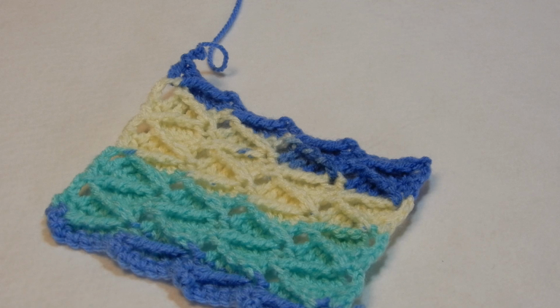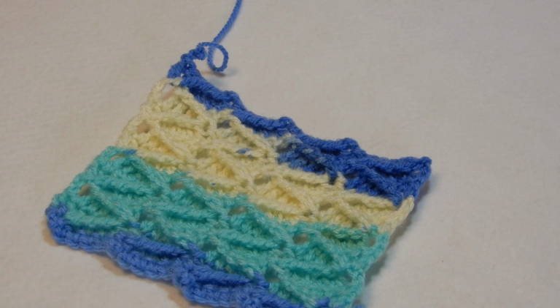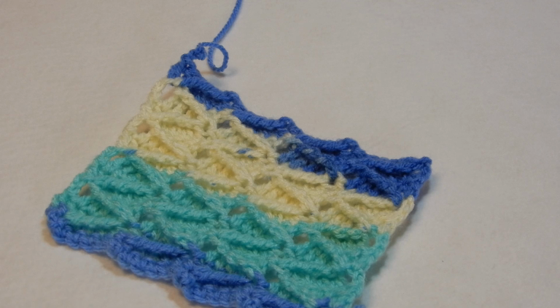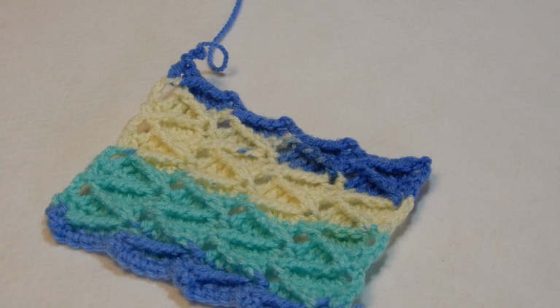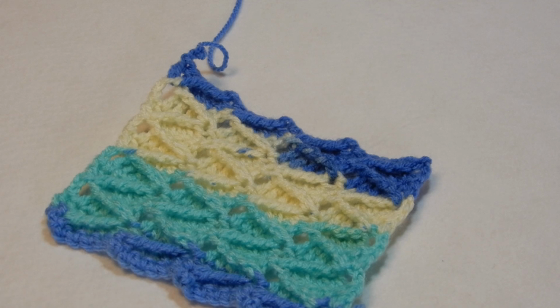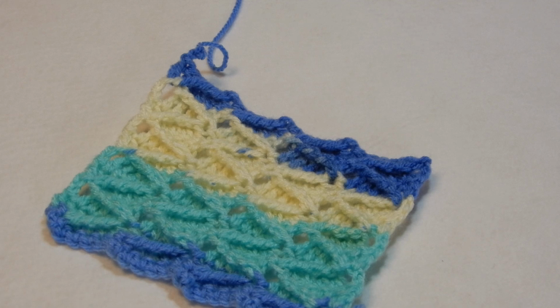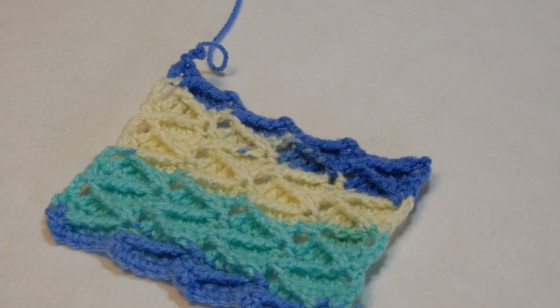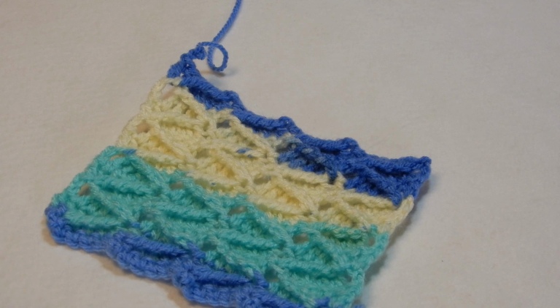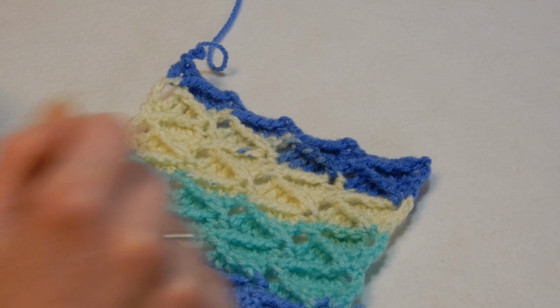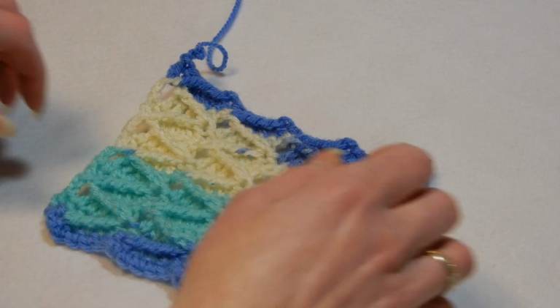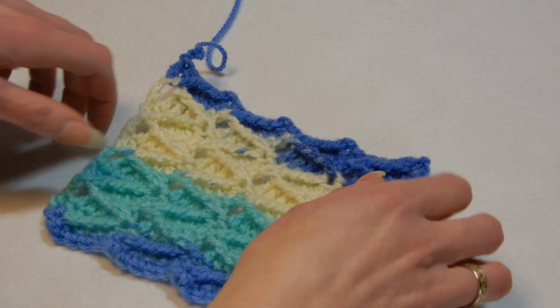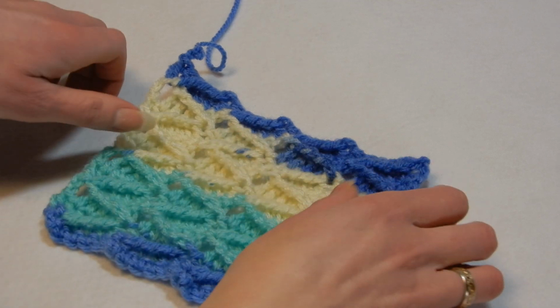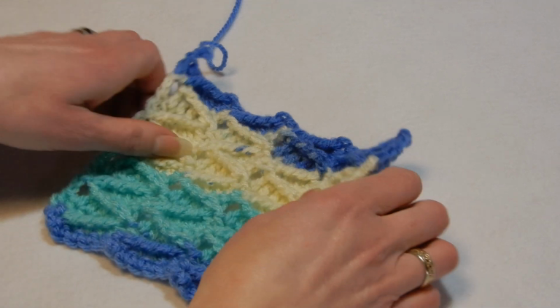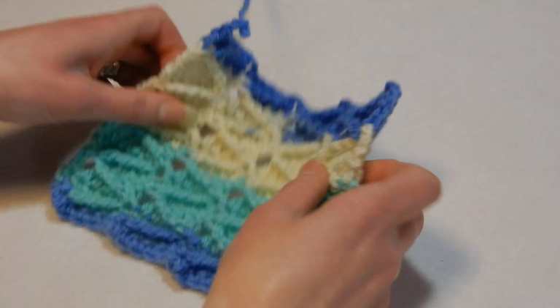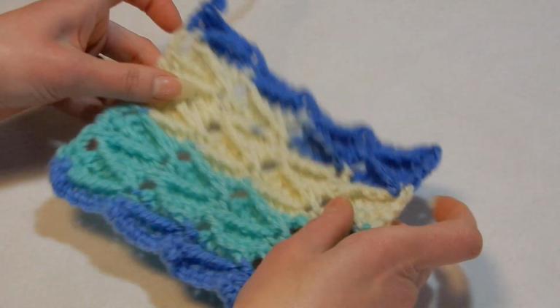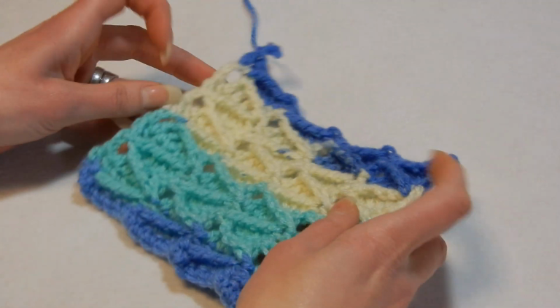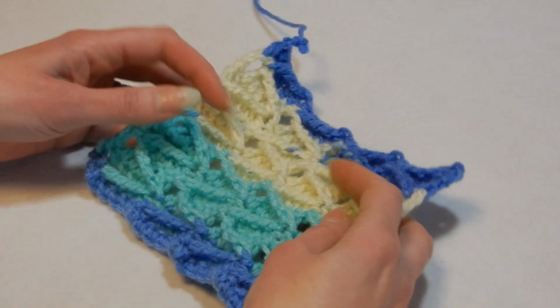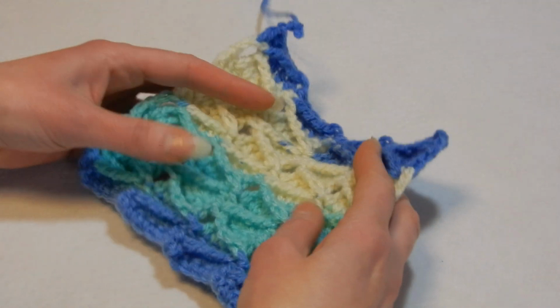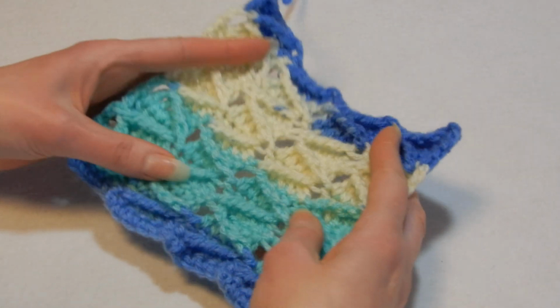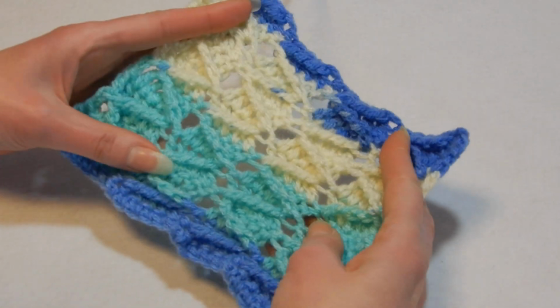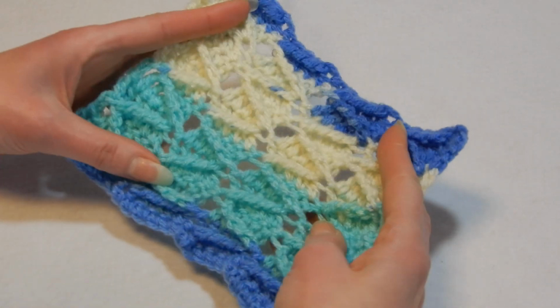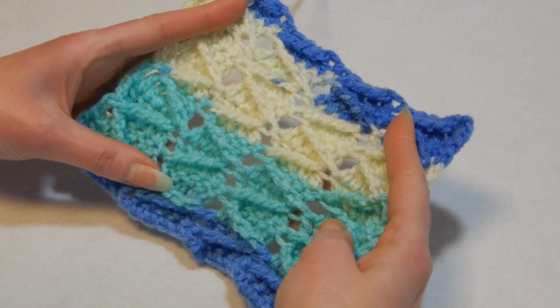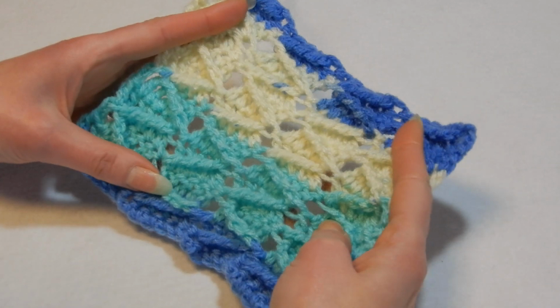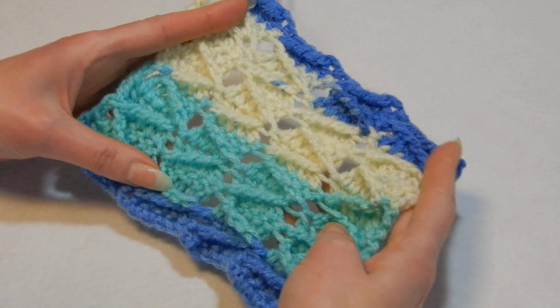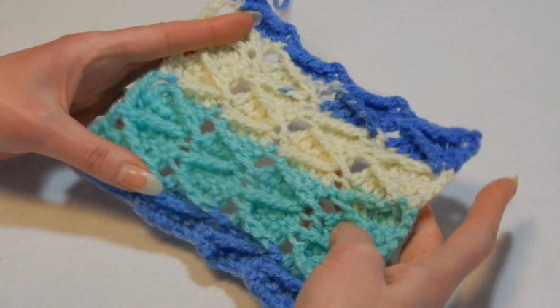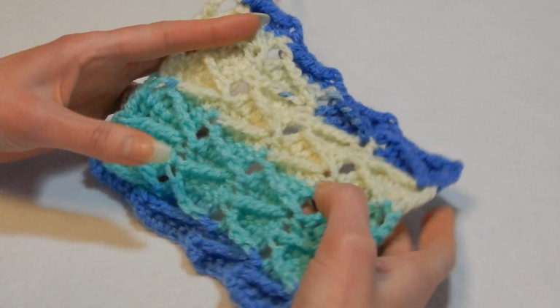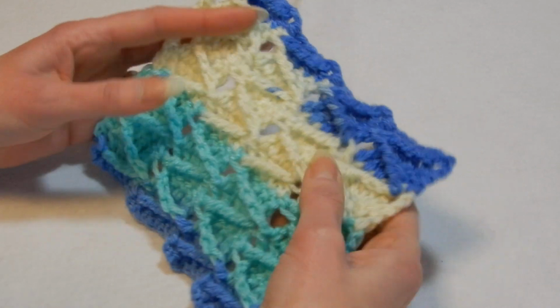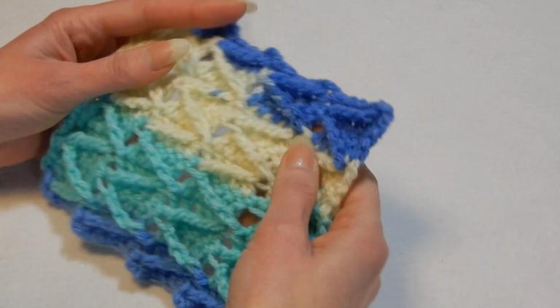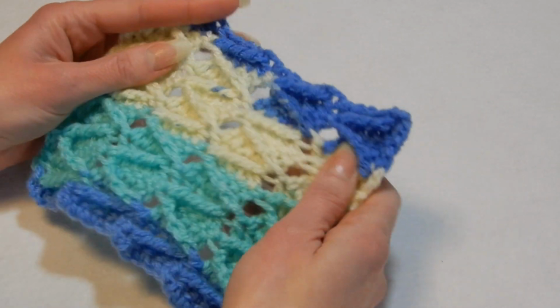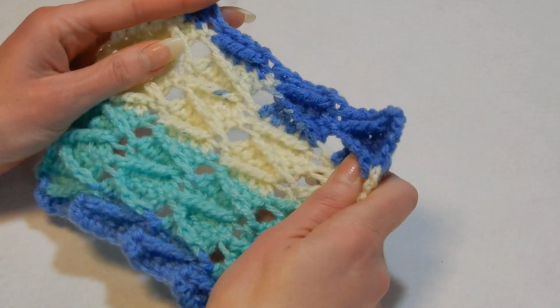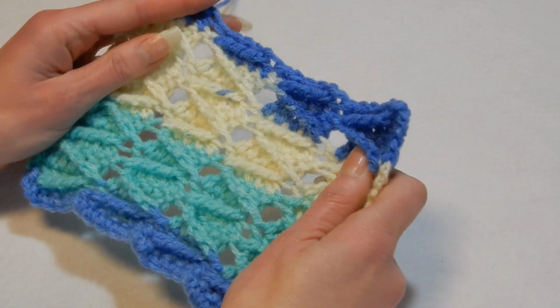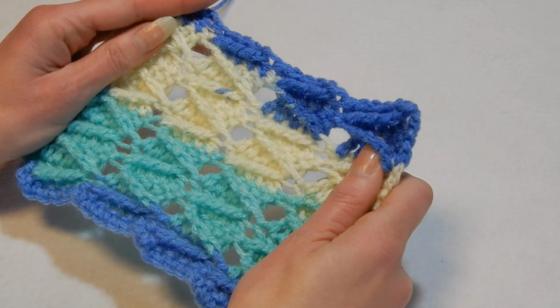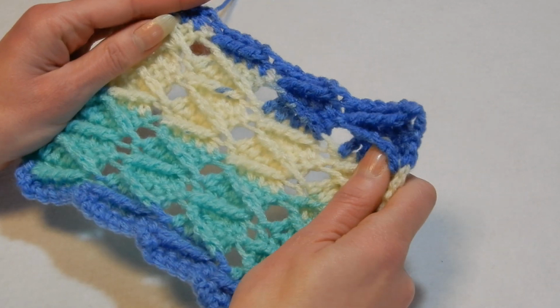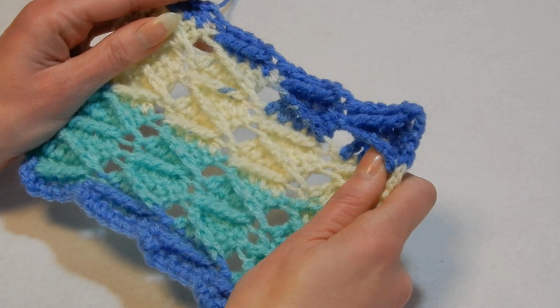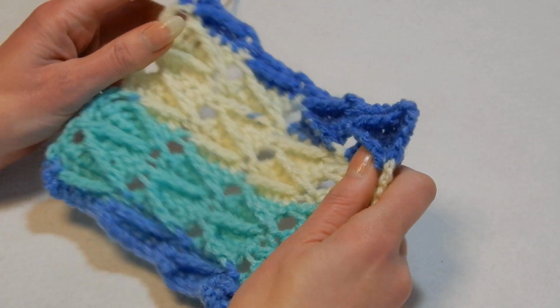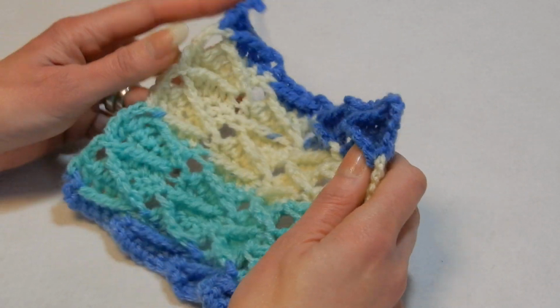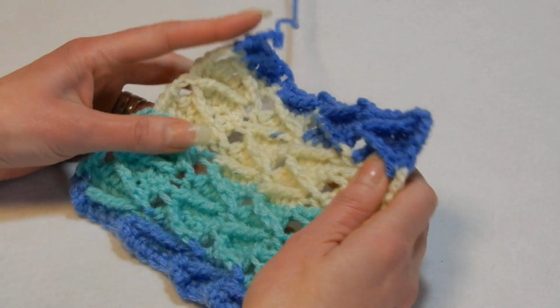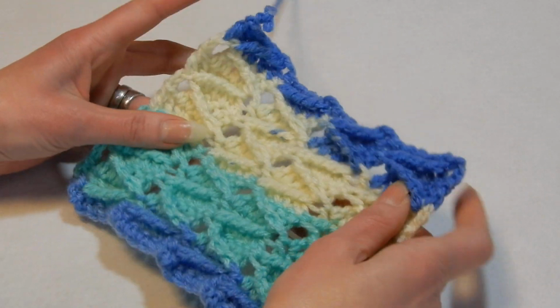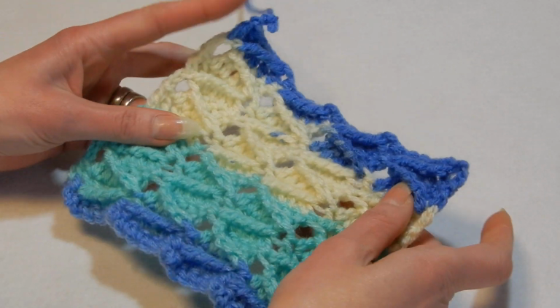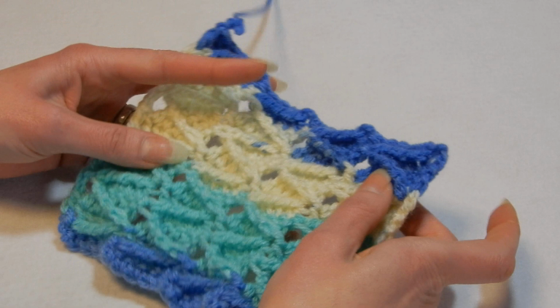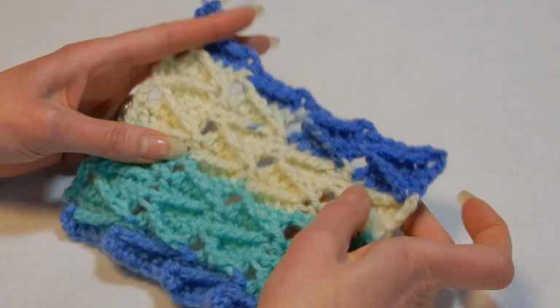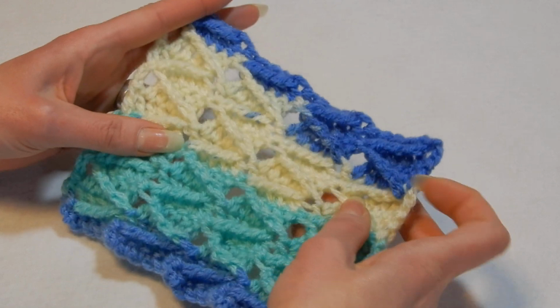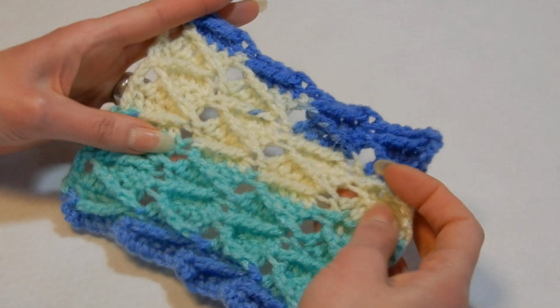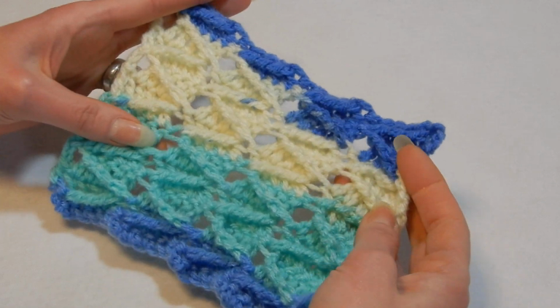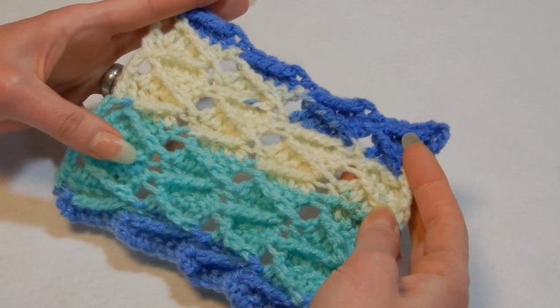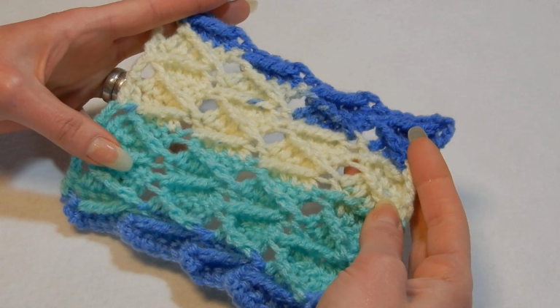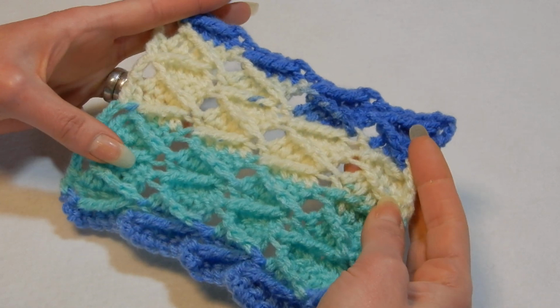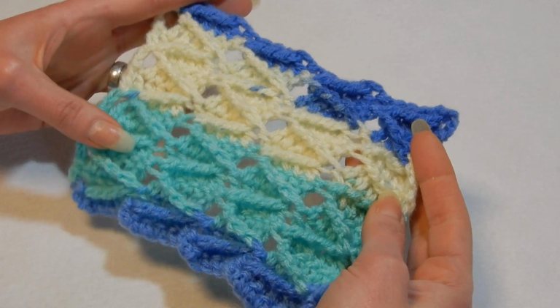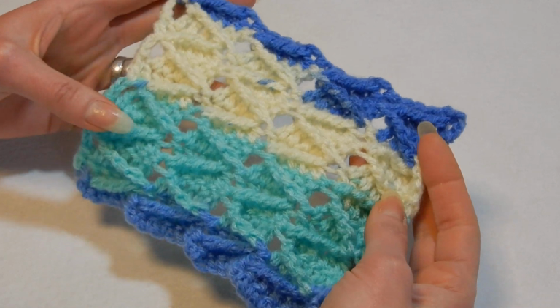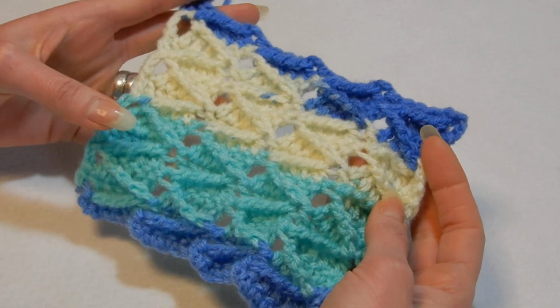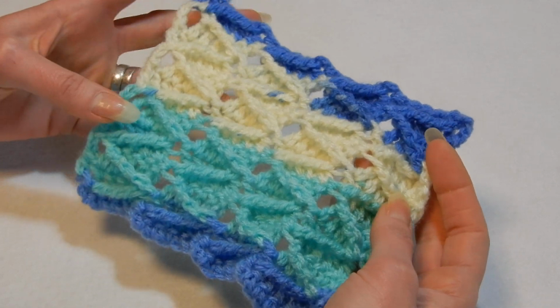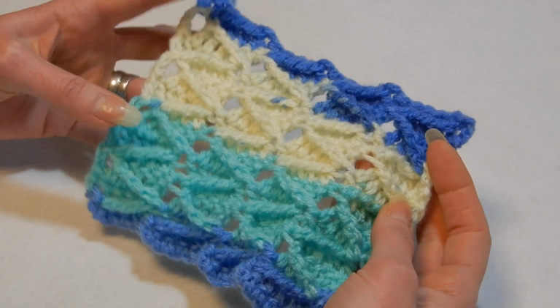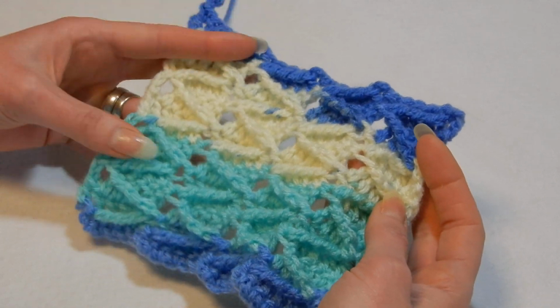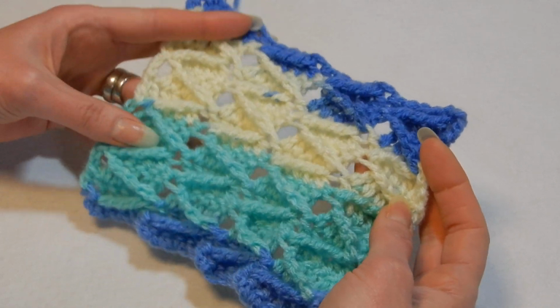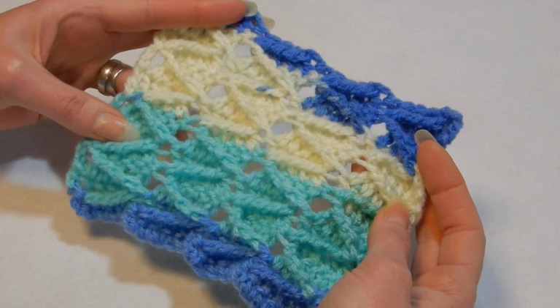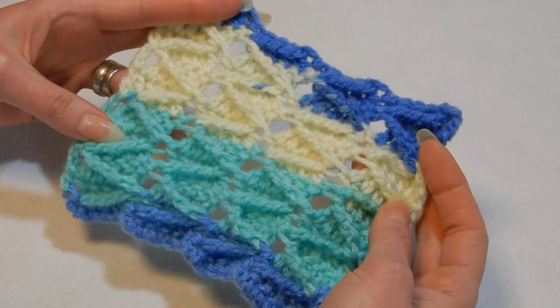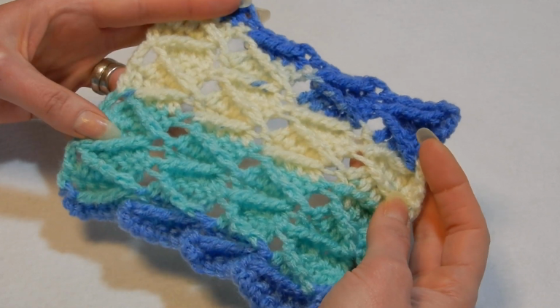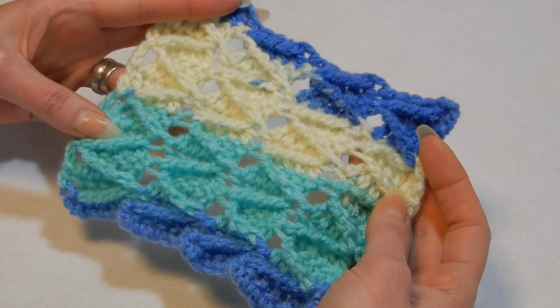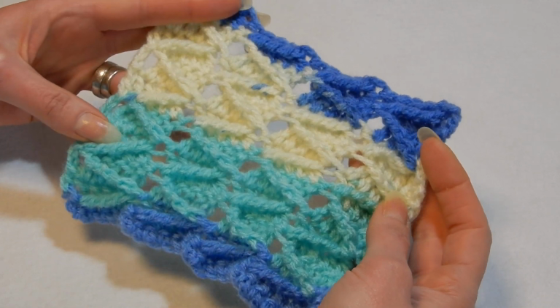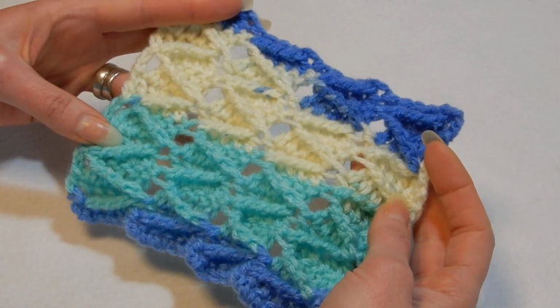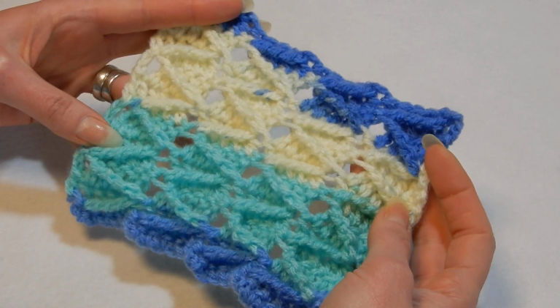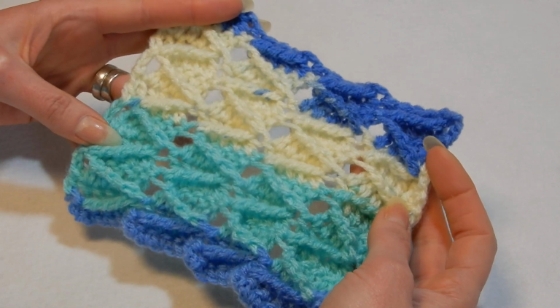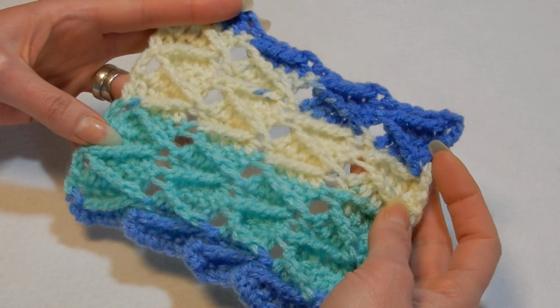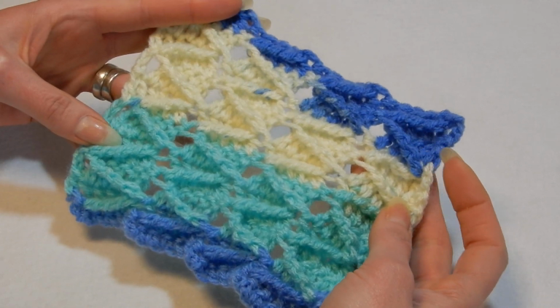Hello and welcome to my channel. In this tutorial we're gonna do this stitch. It's called the arrow stitch.